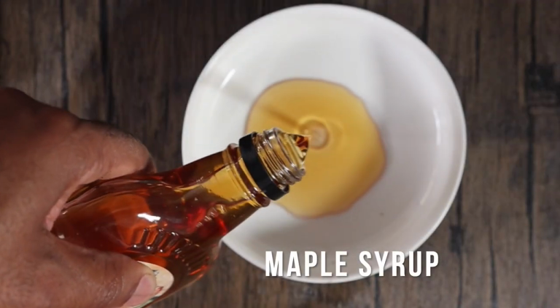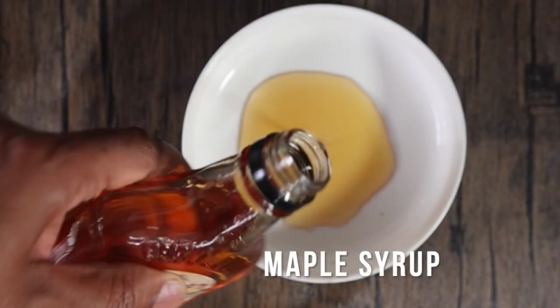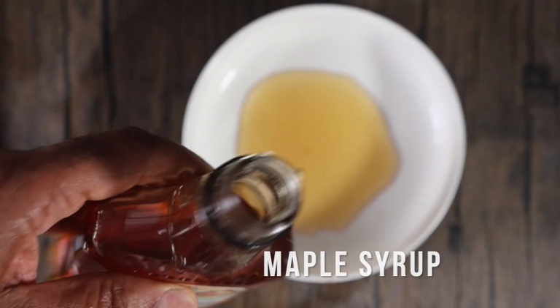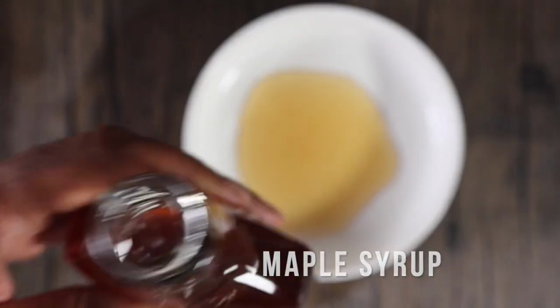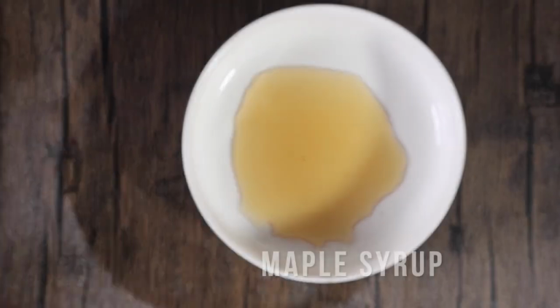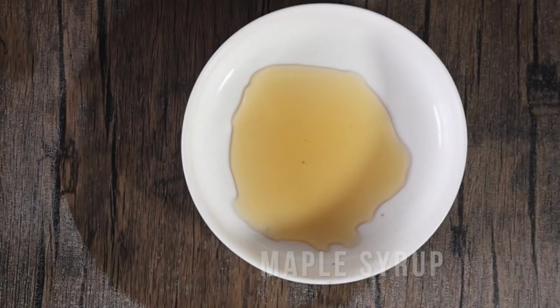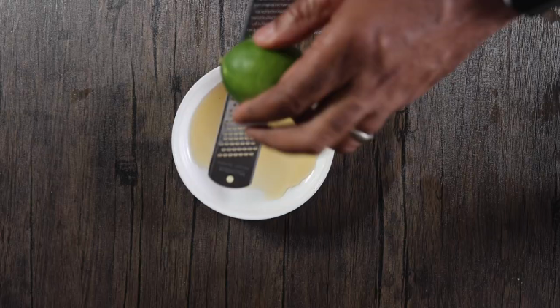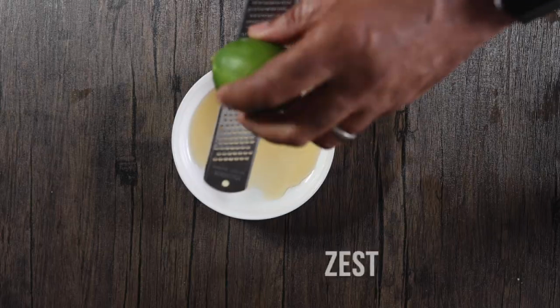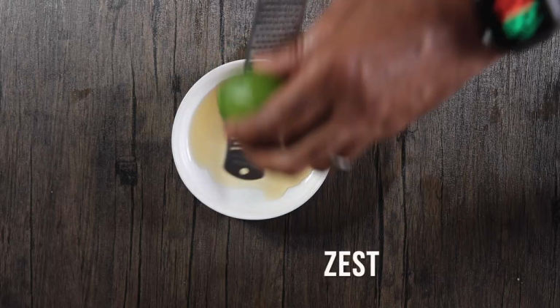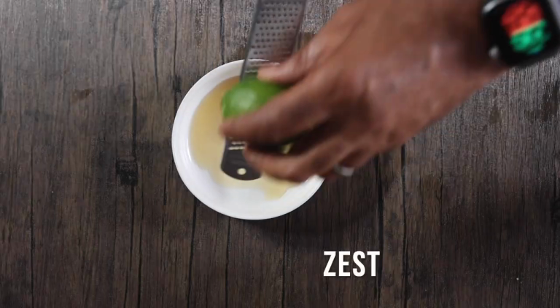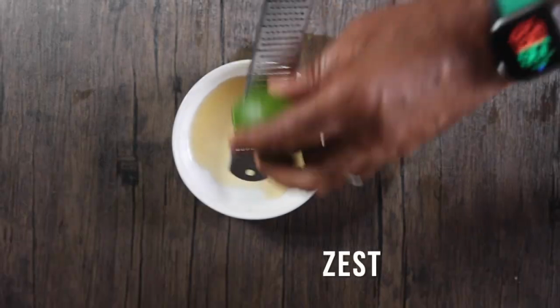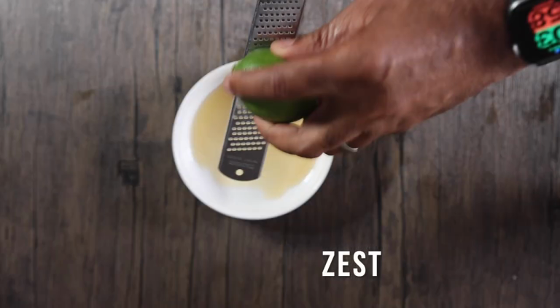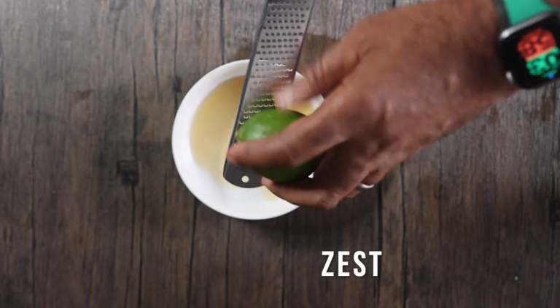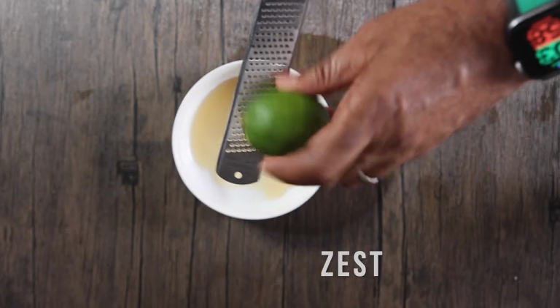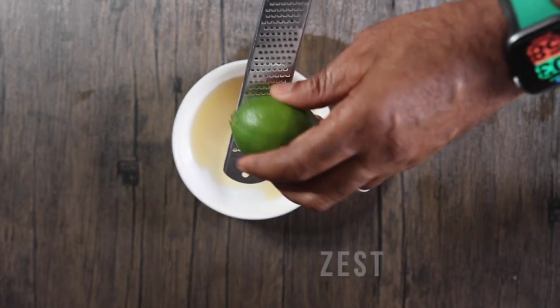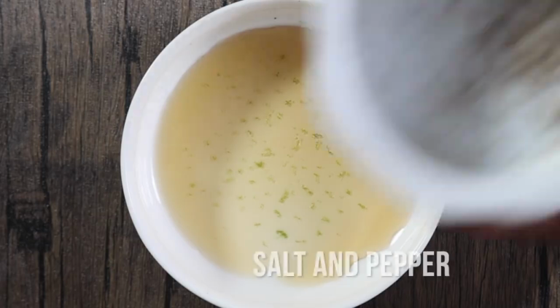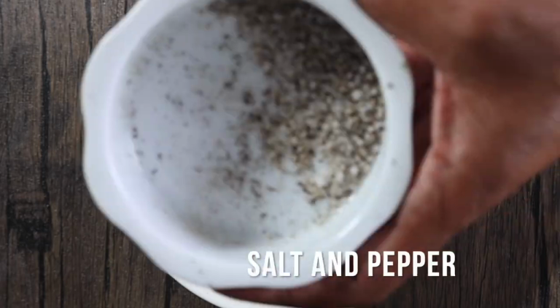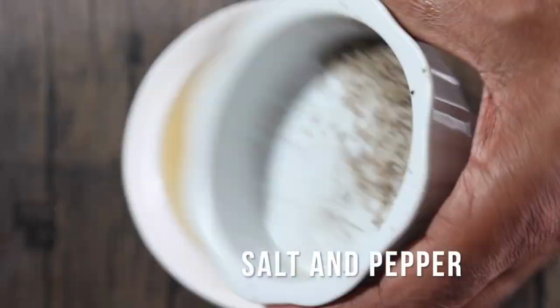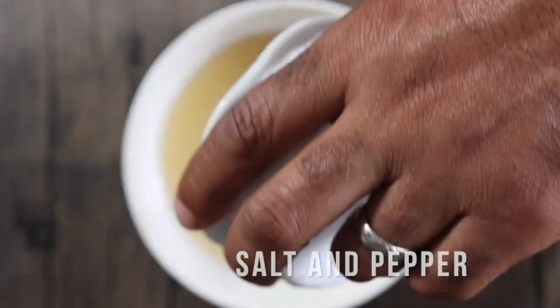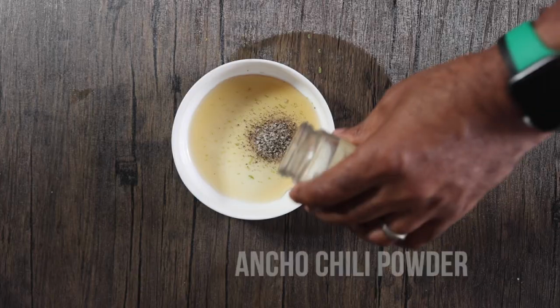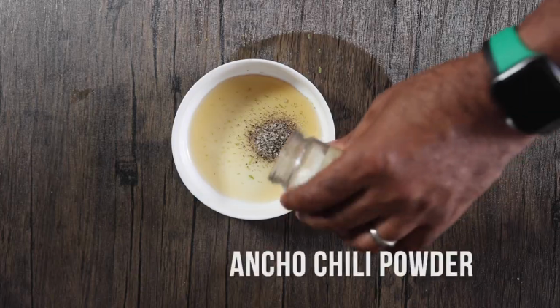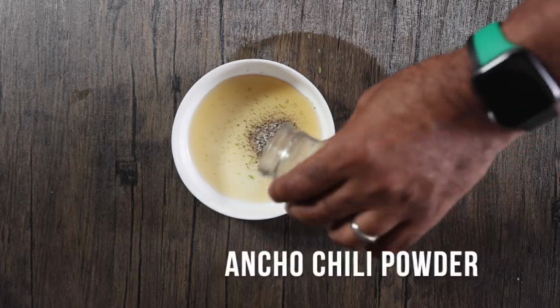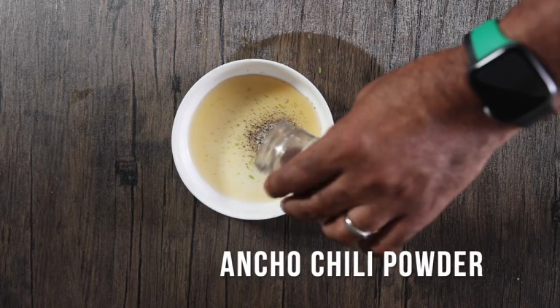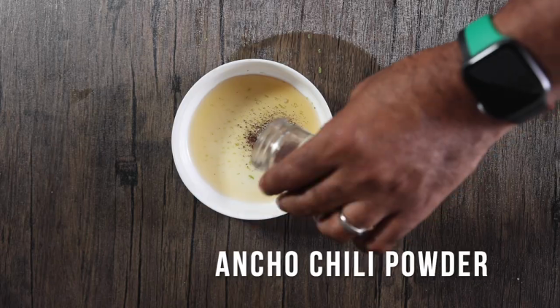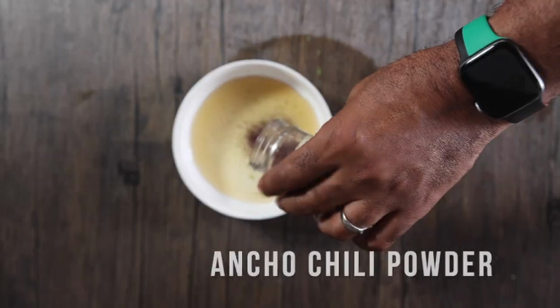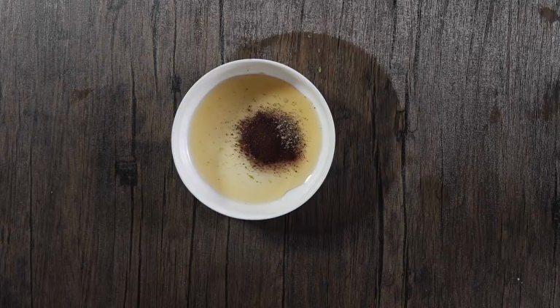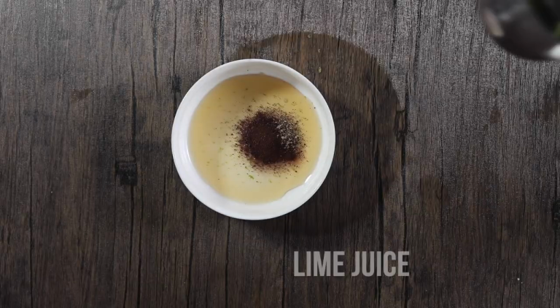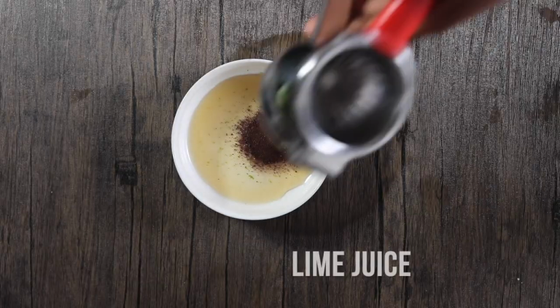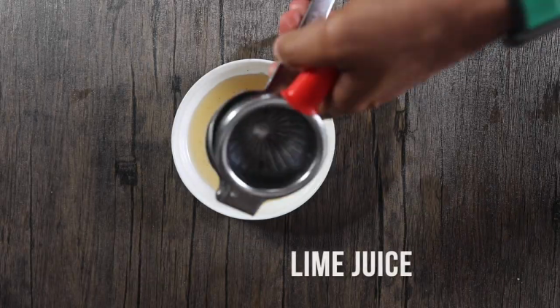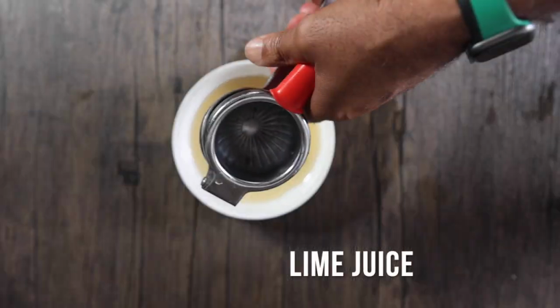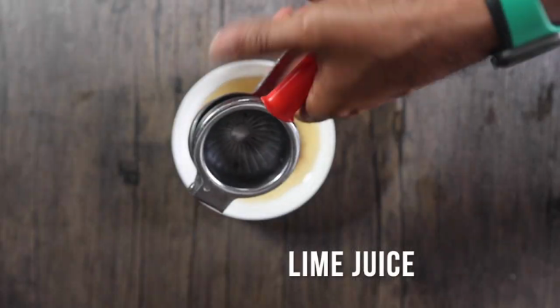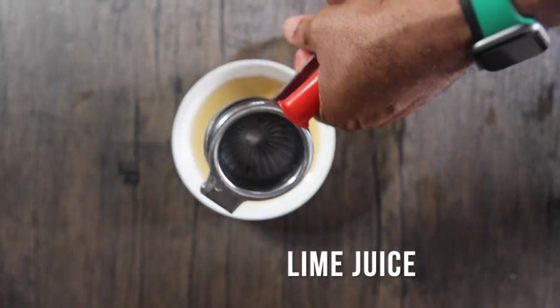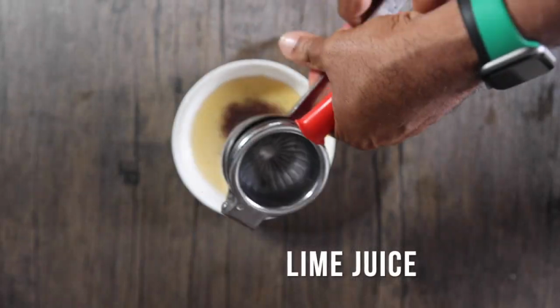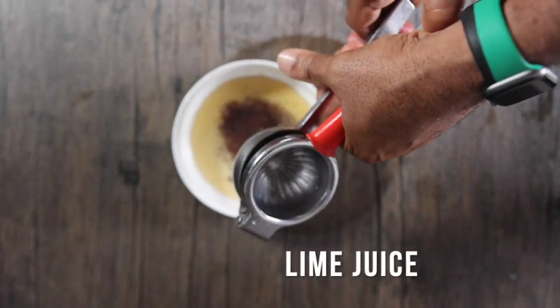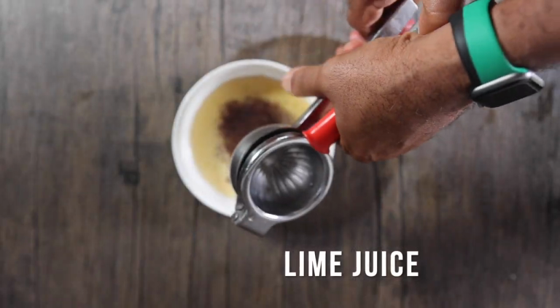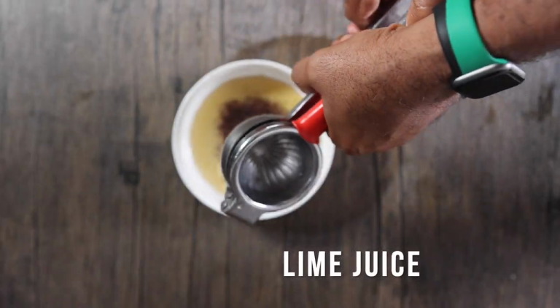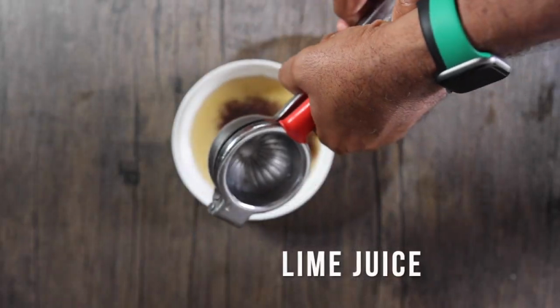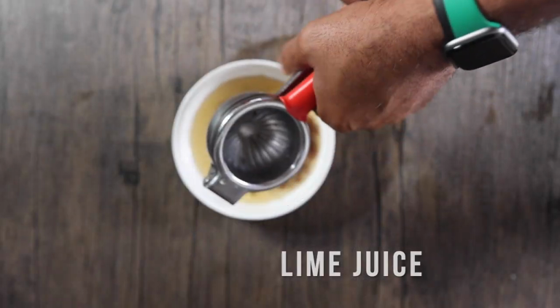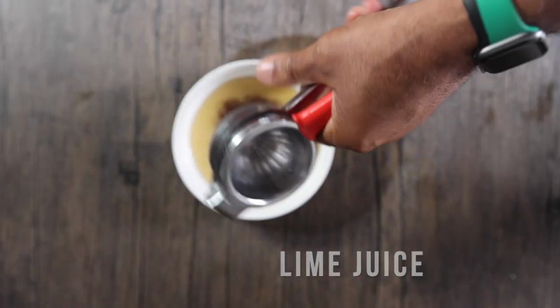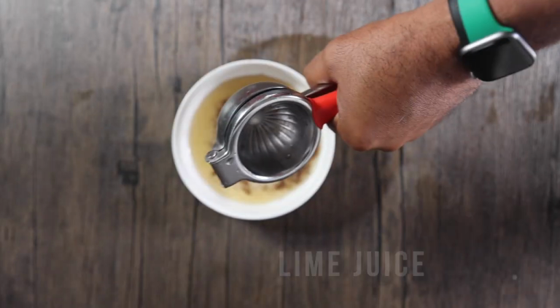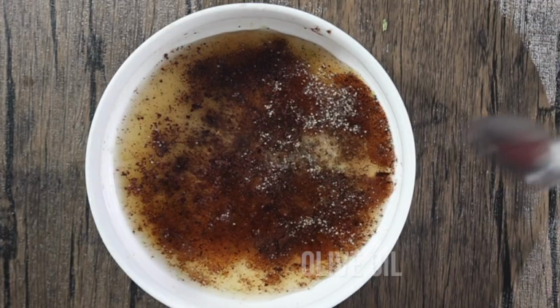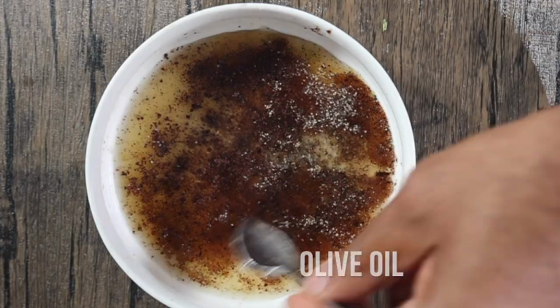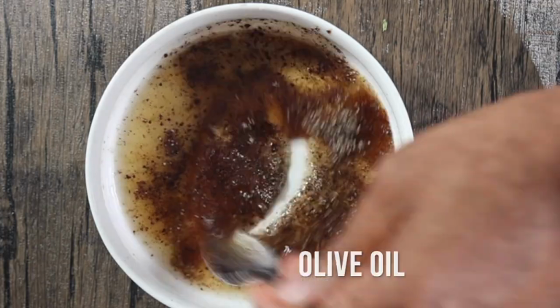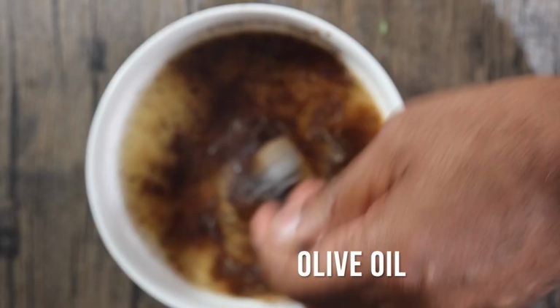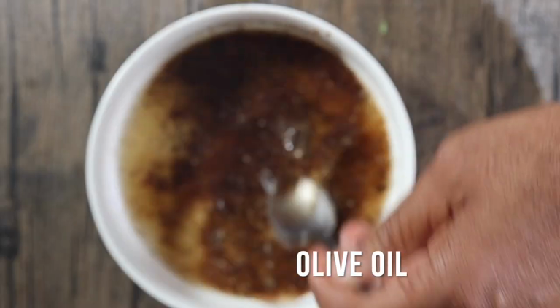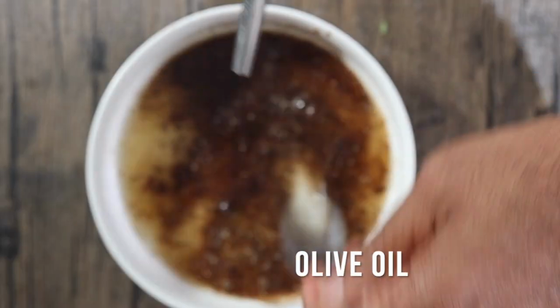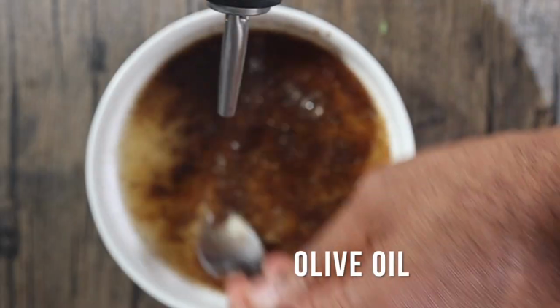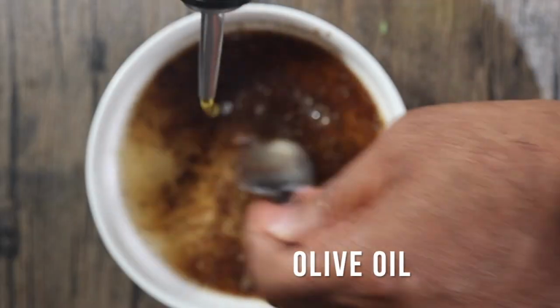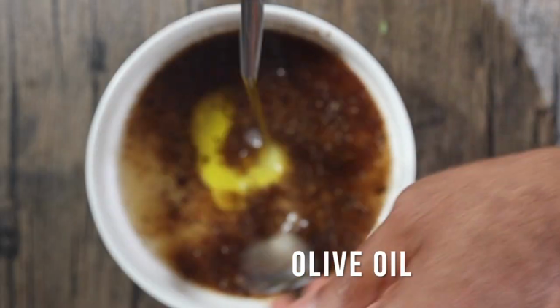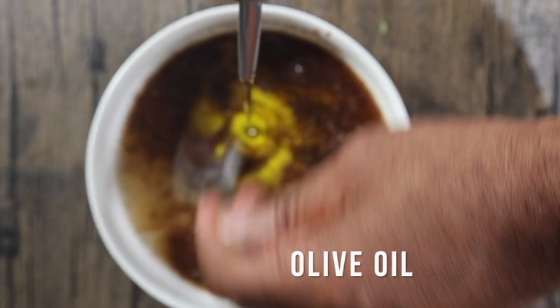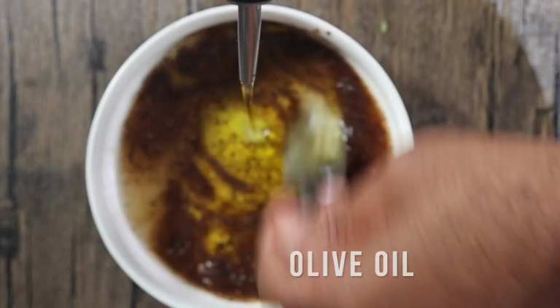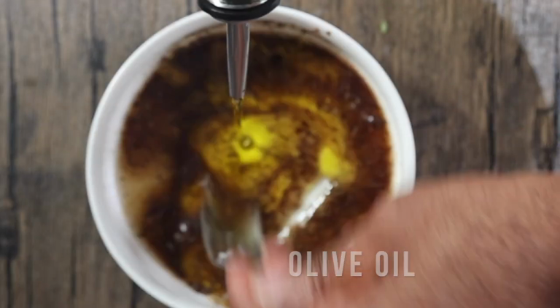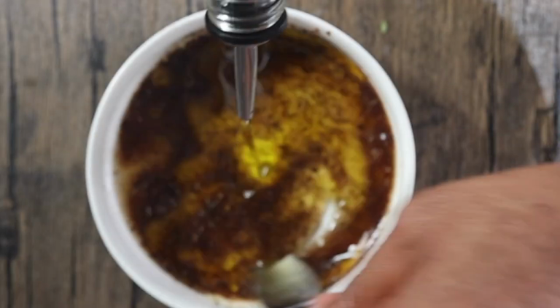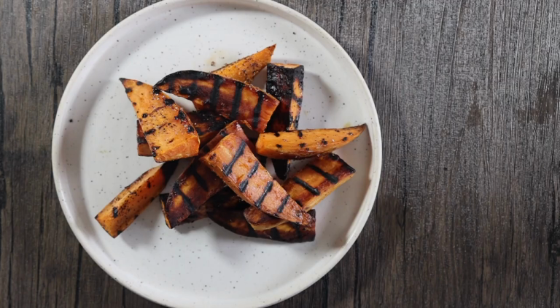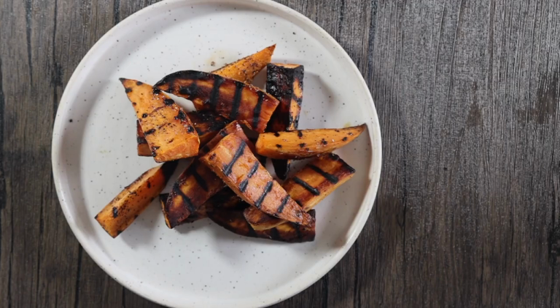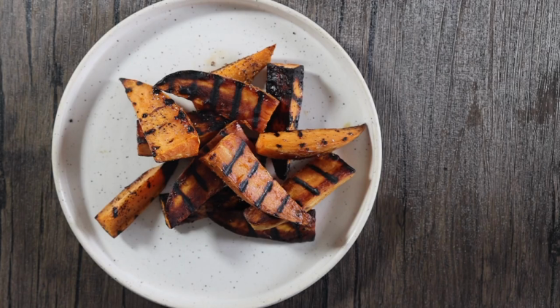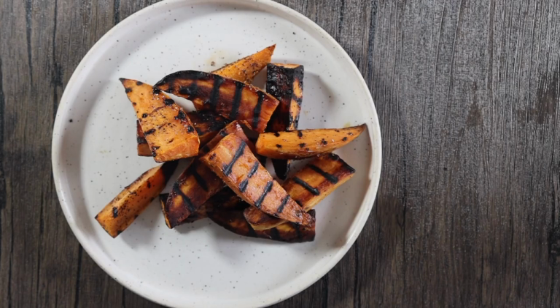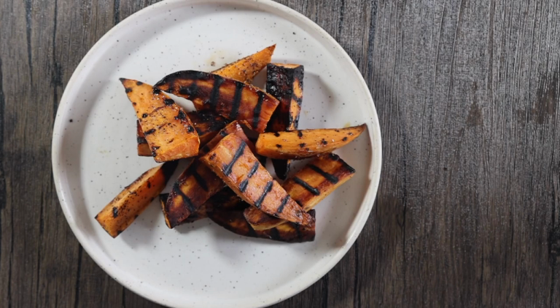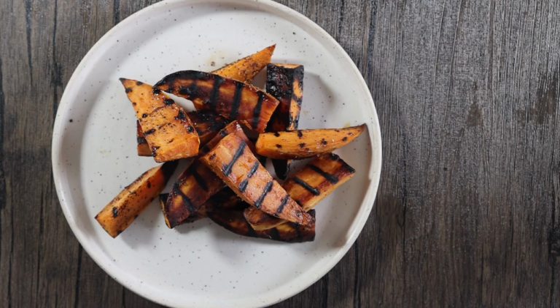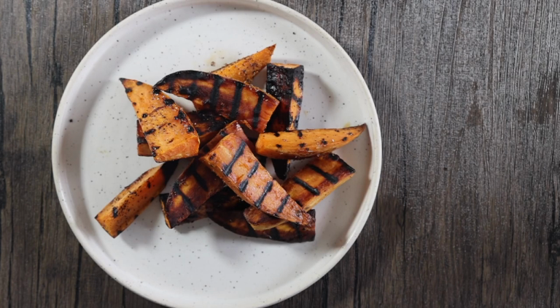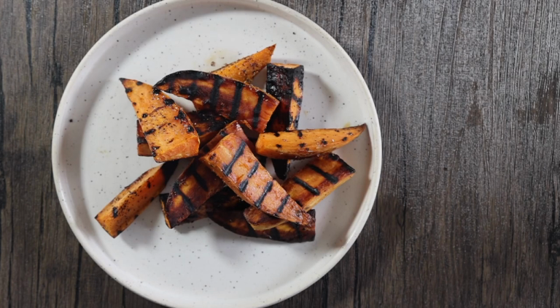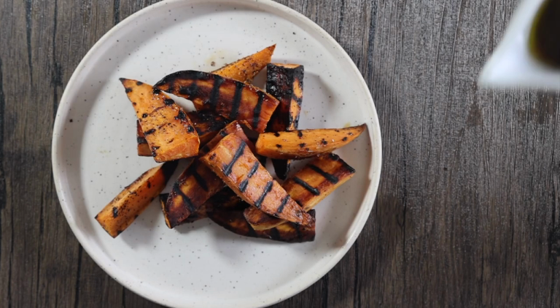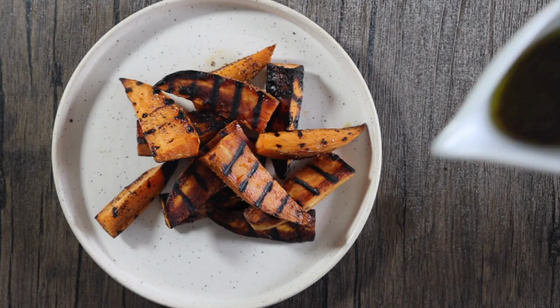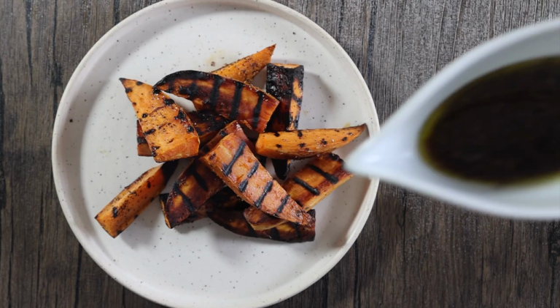Make your sauce: maple syrup, zest from a lime, salt and pepper, and chili powder. Add some lime juice, add some olive oil, and mix it in nicely.